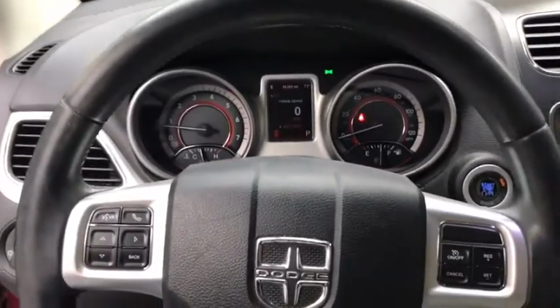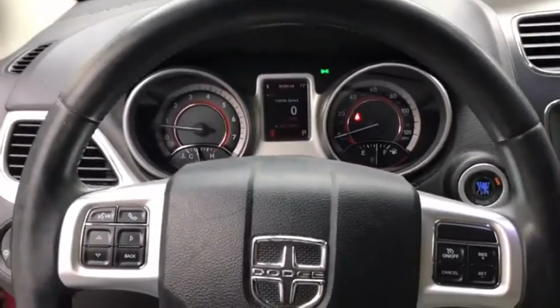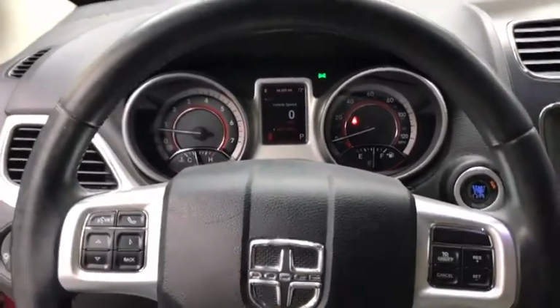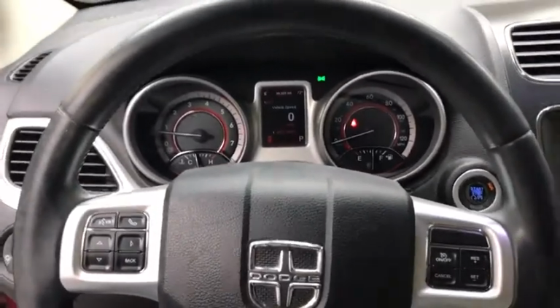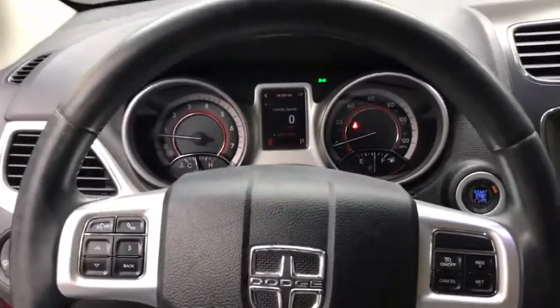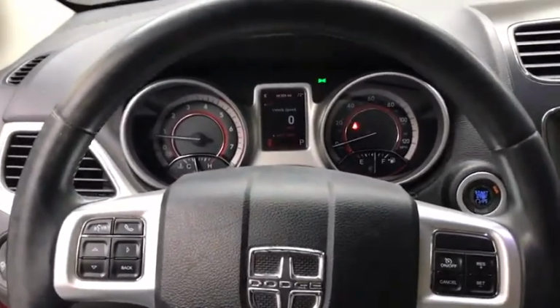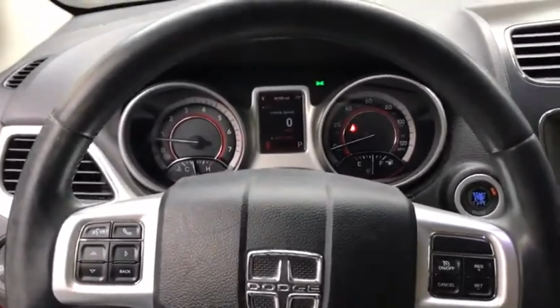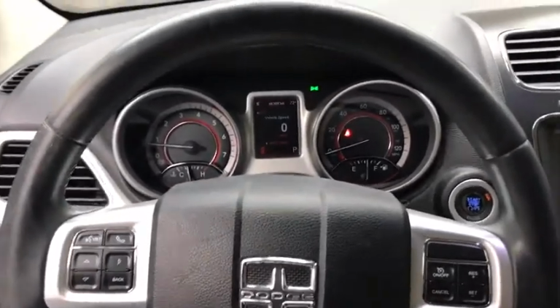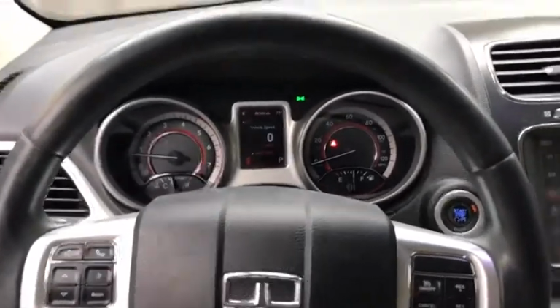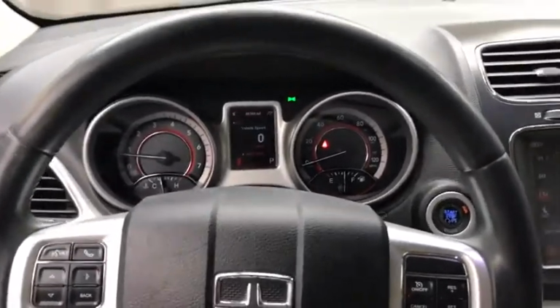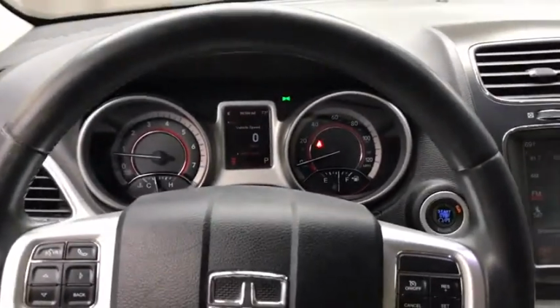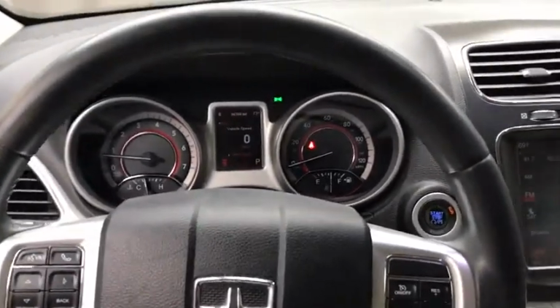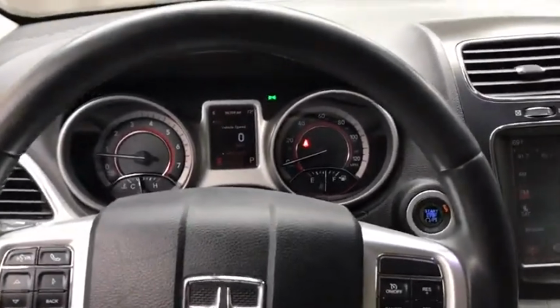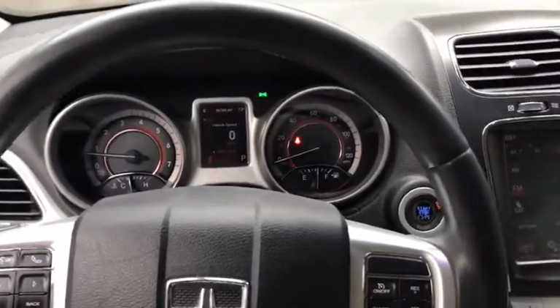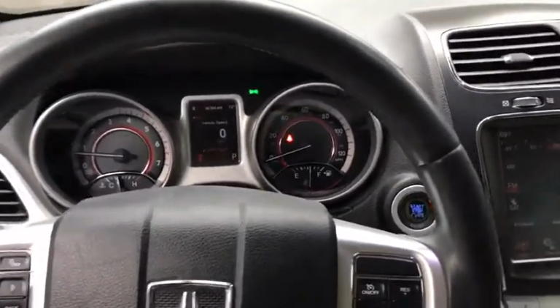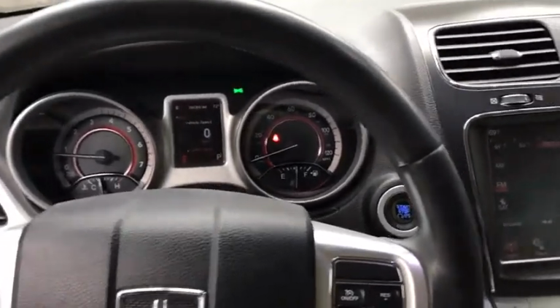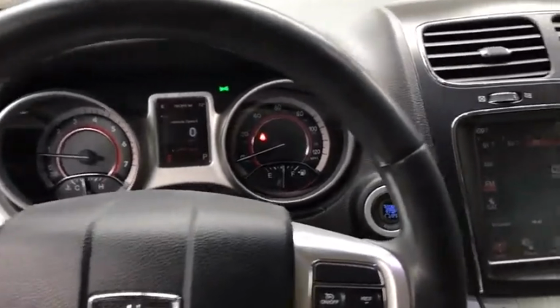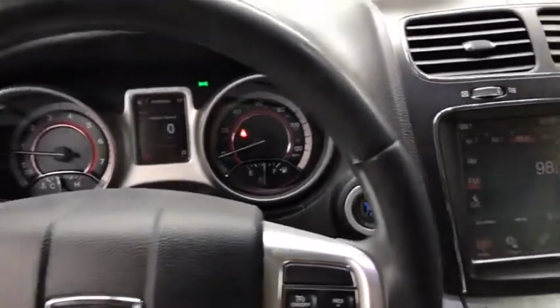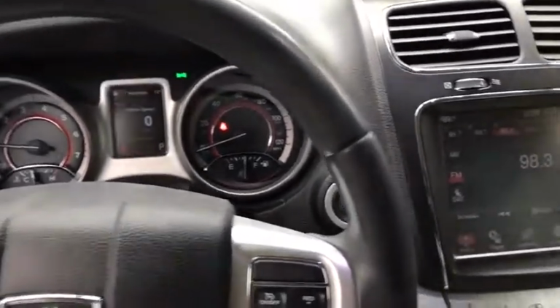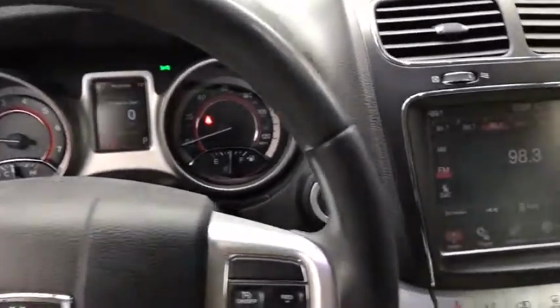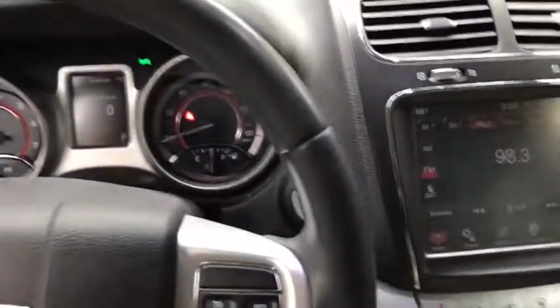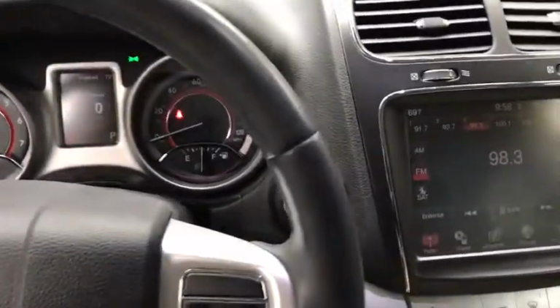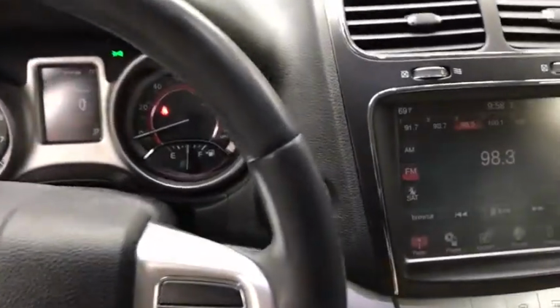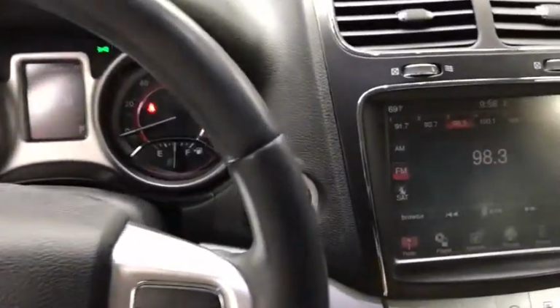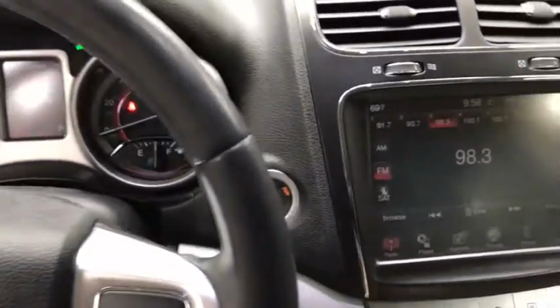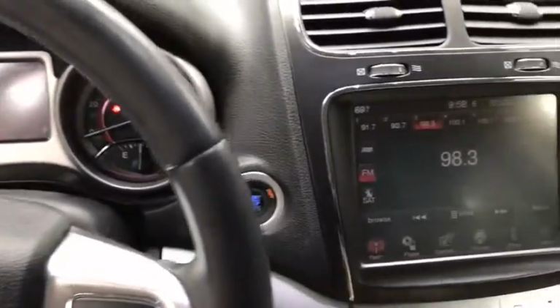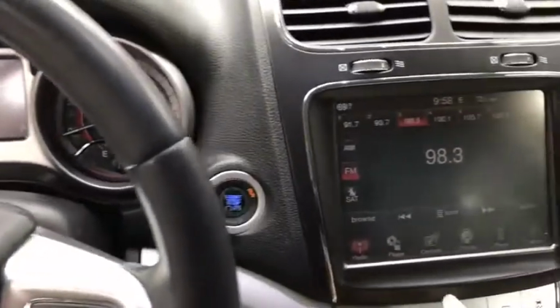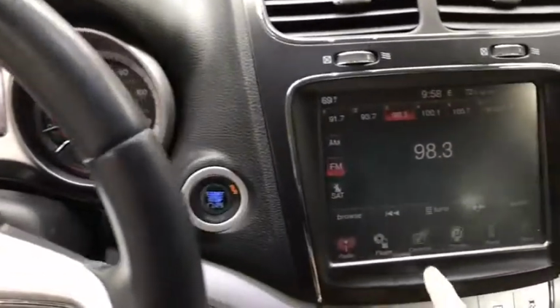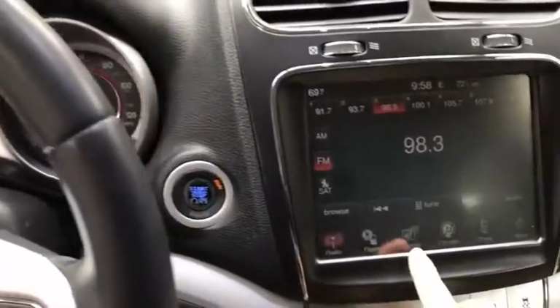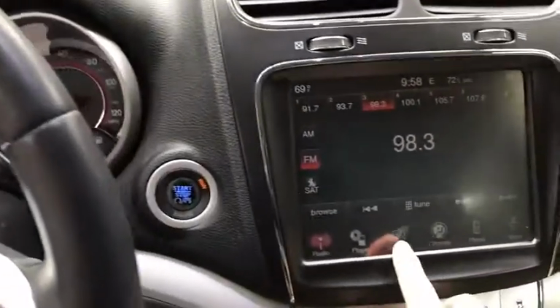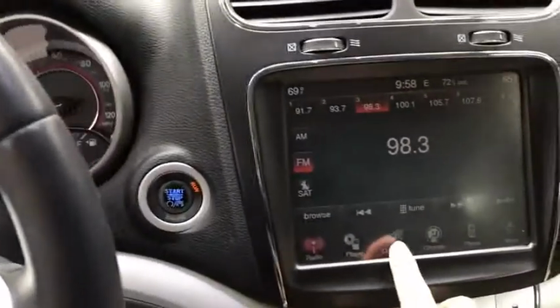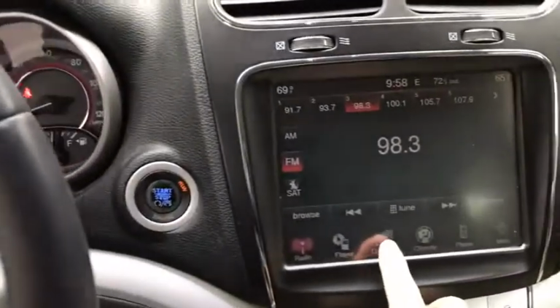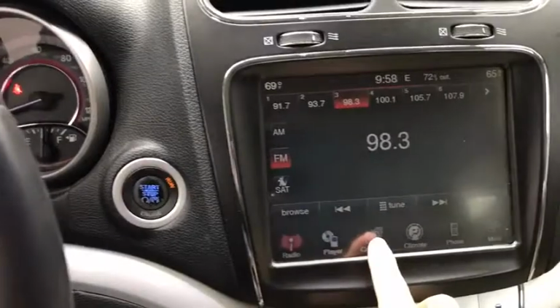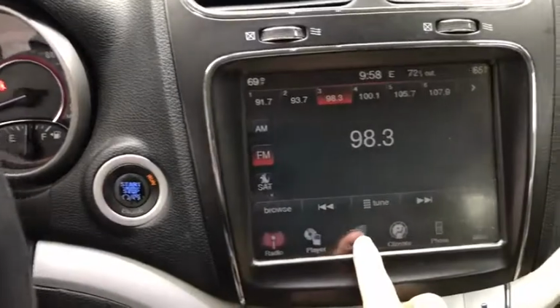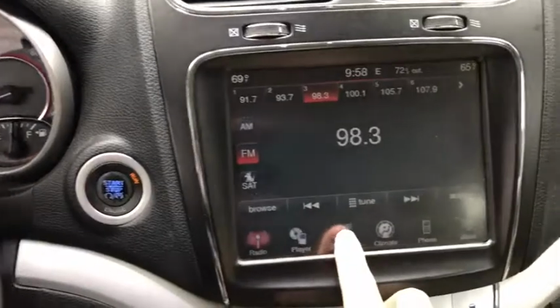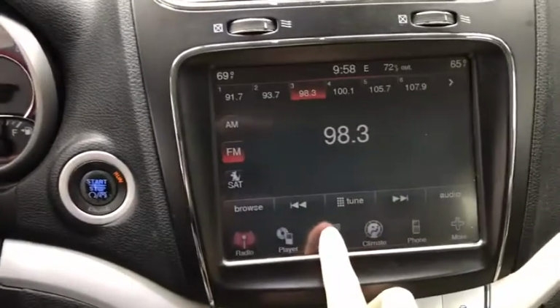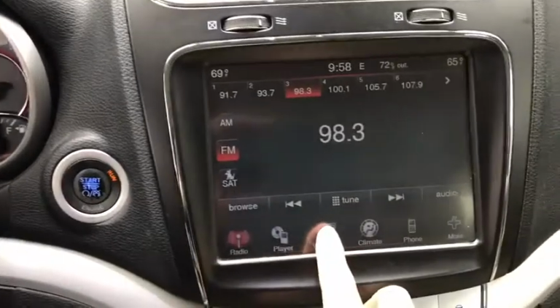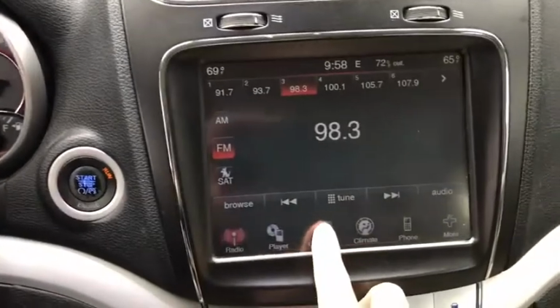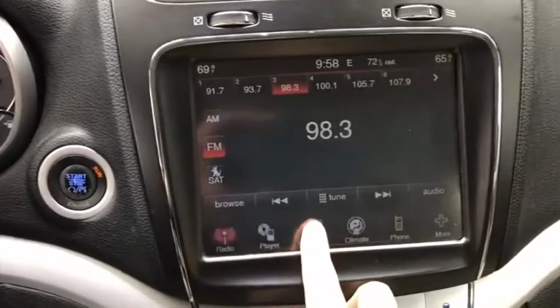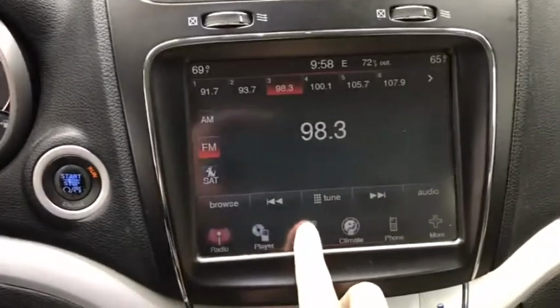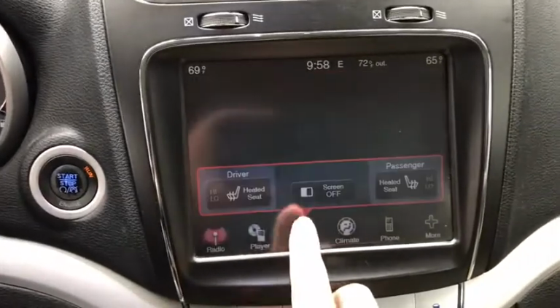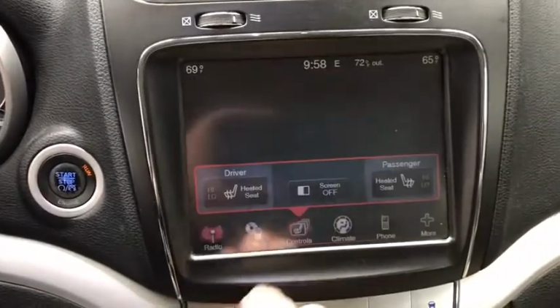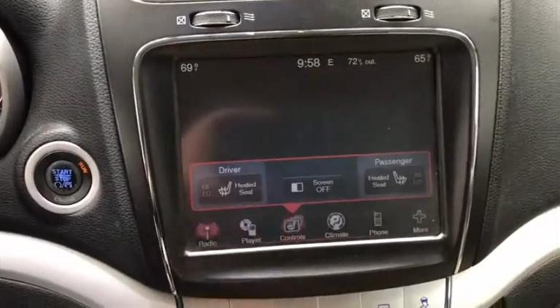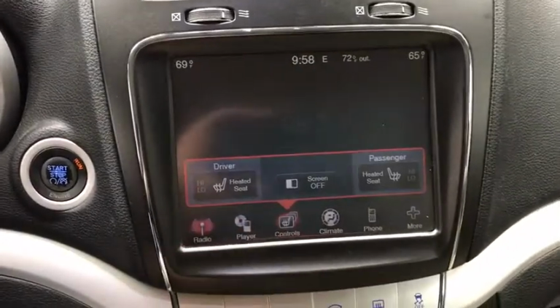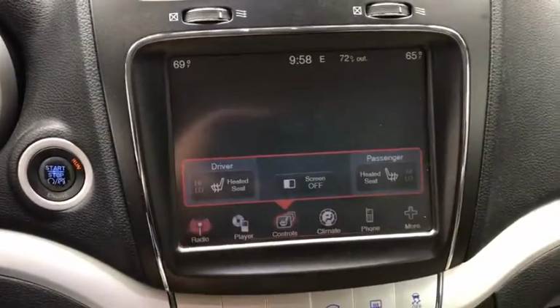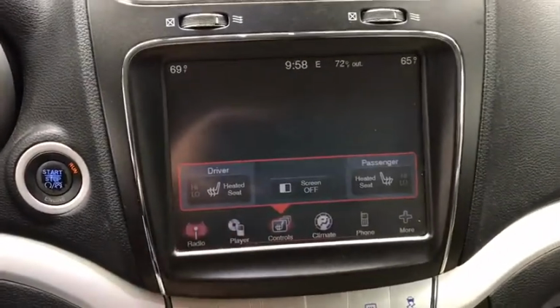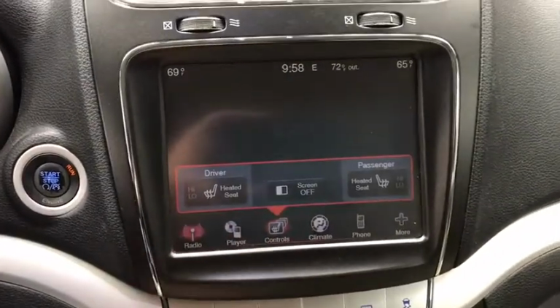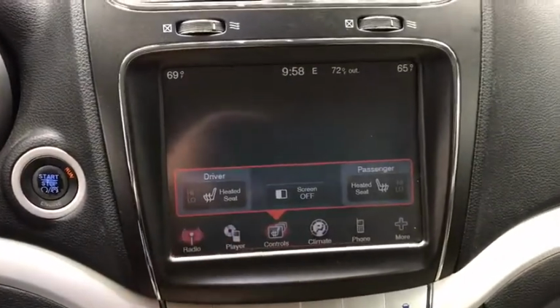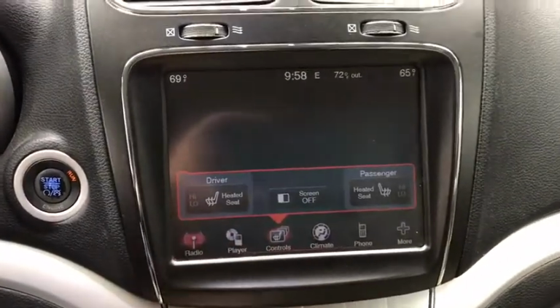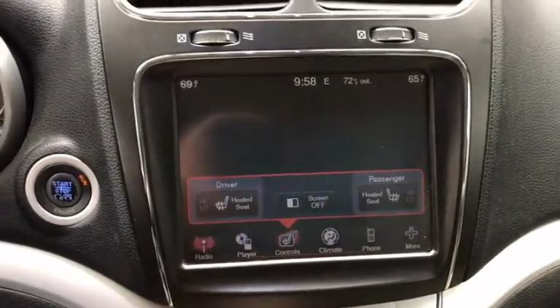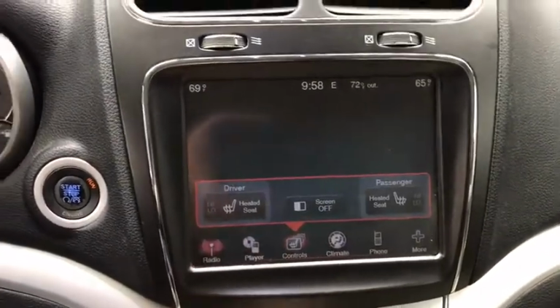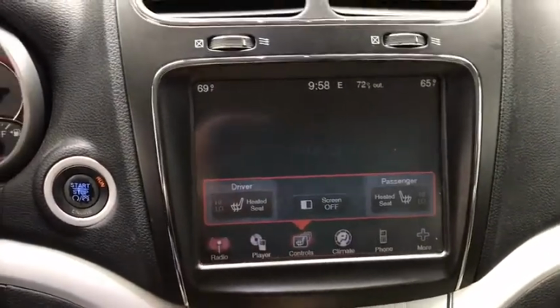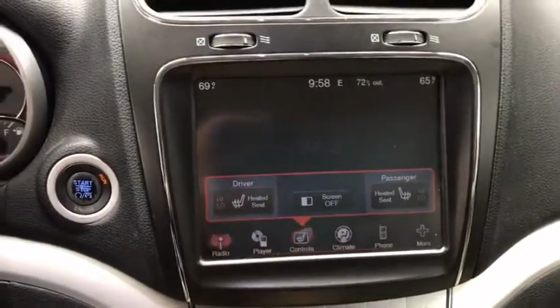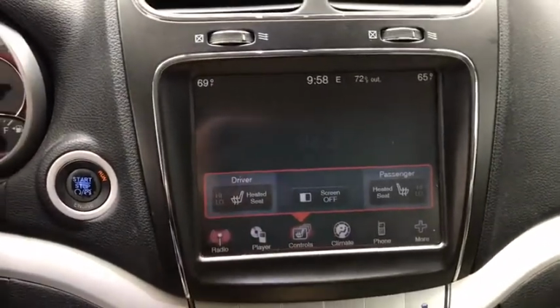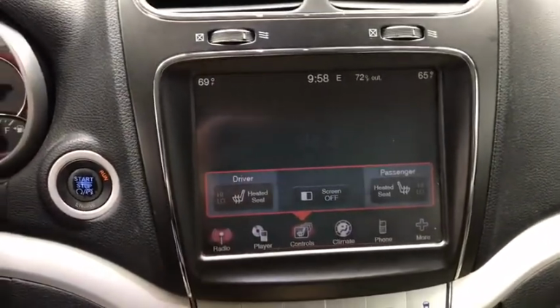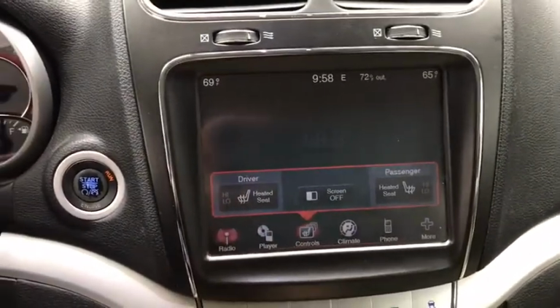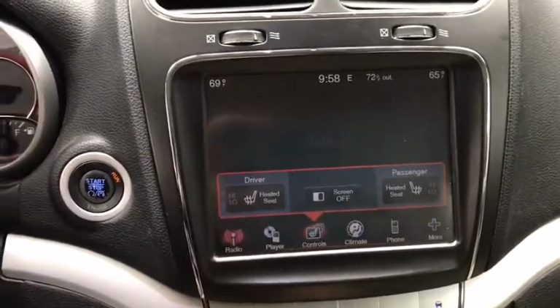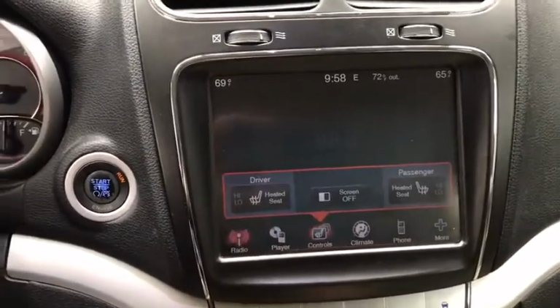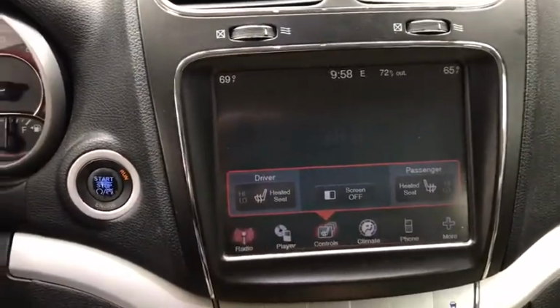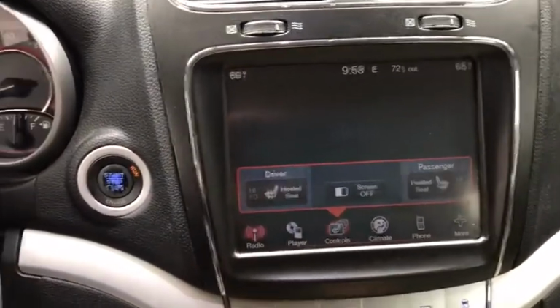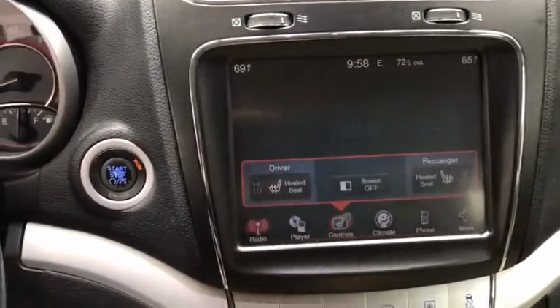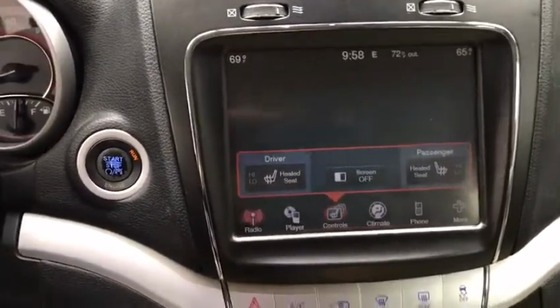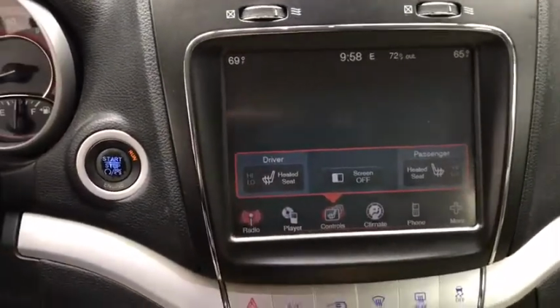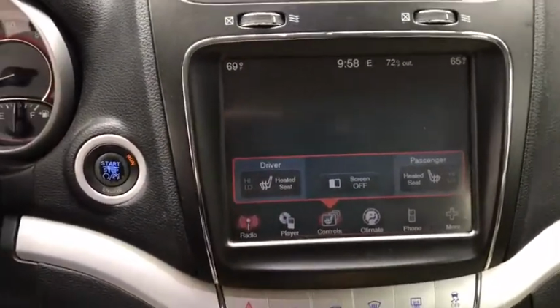This vehicle has less than 100,000 miles. Wouldn't you look great in this vehicle? Stop in today and see for yourself.